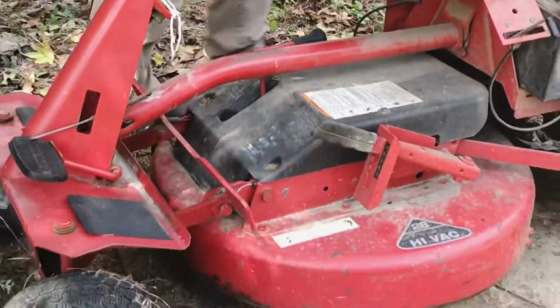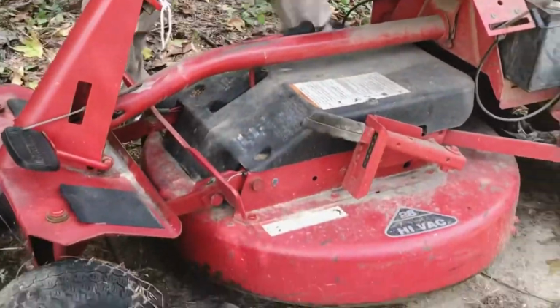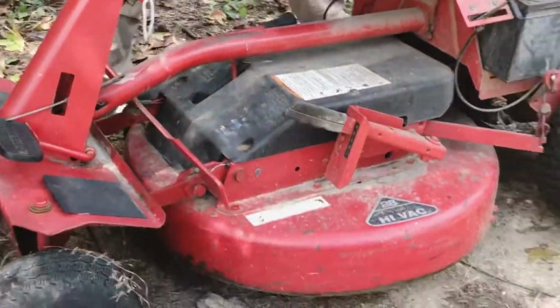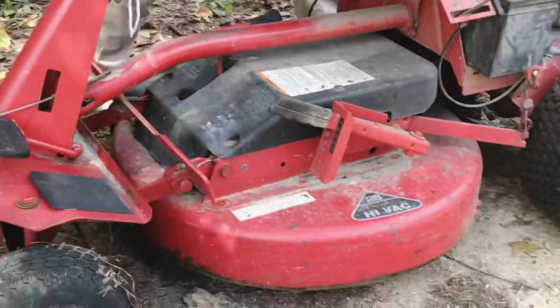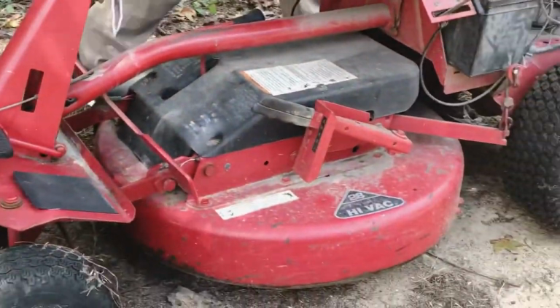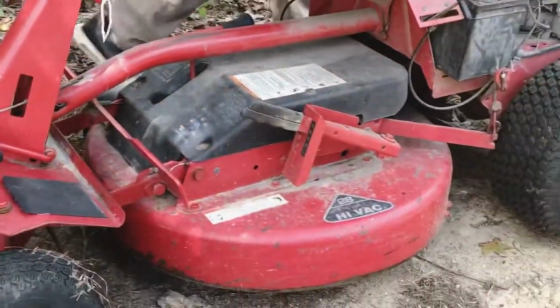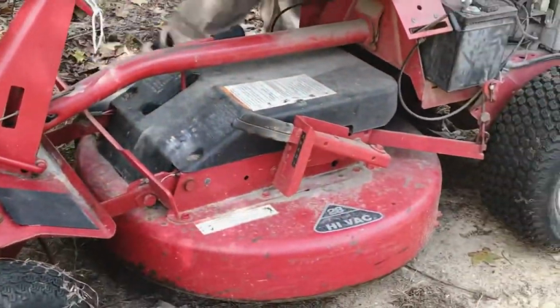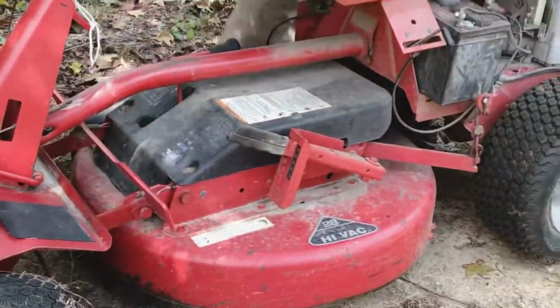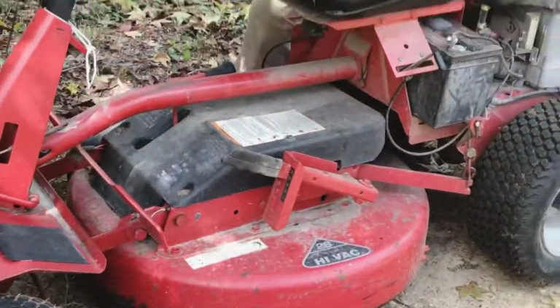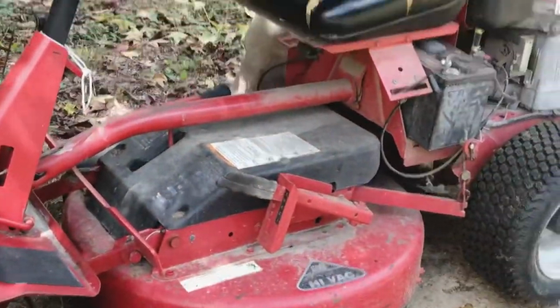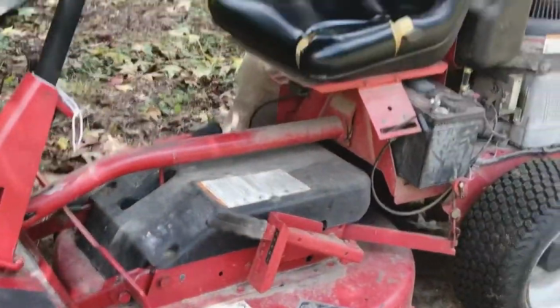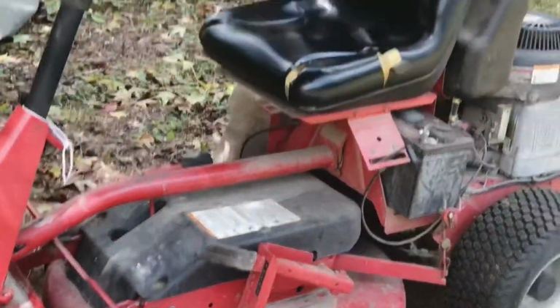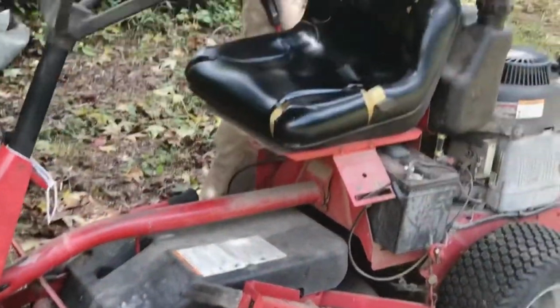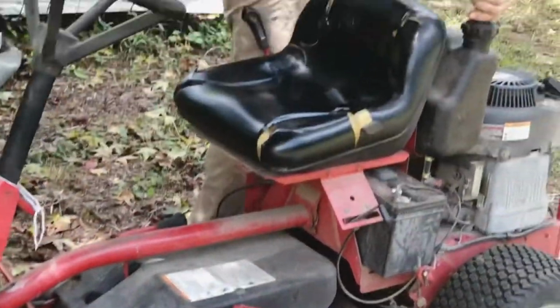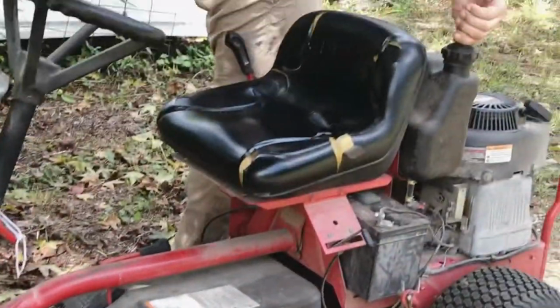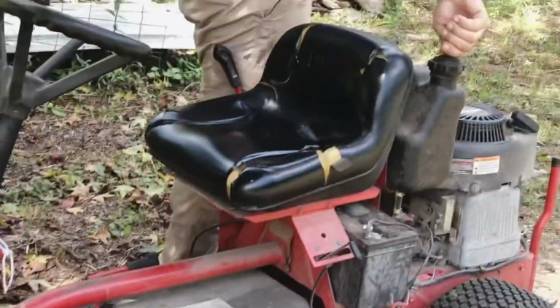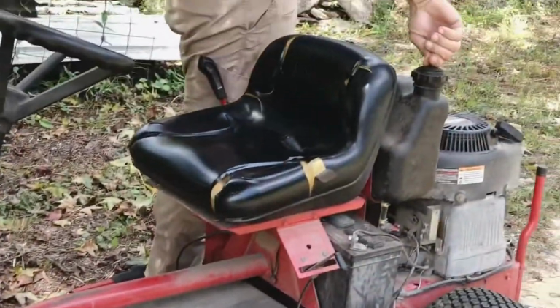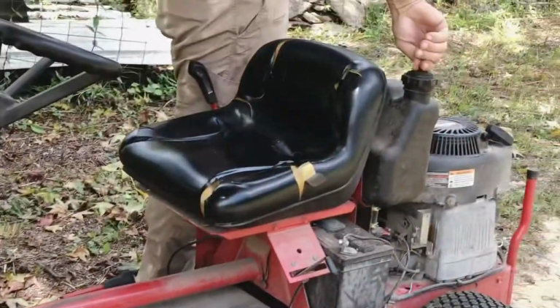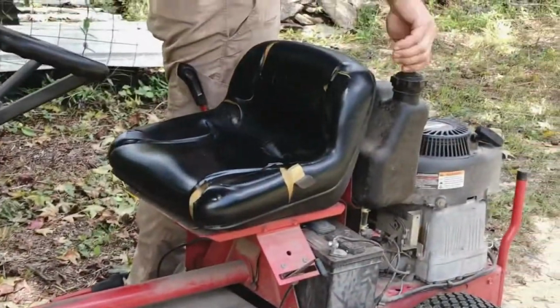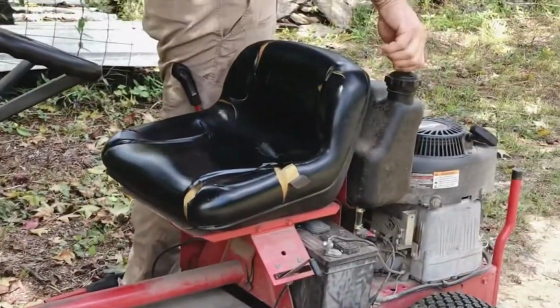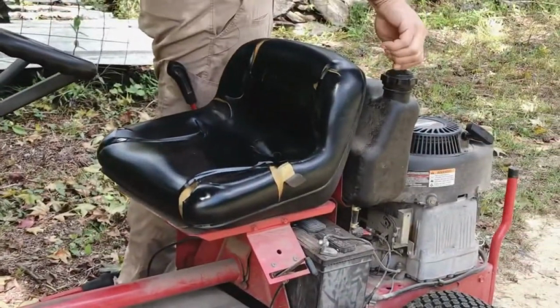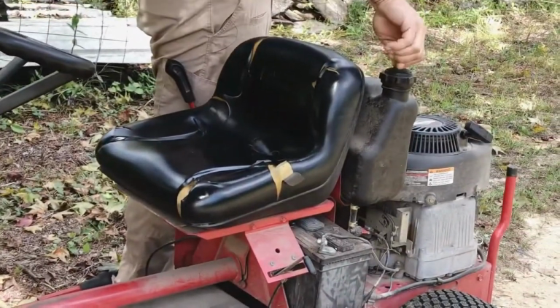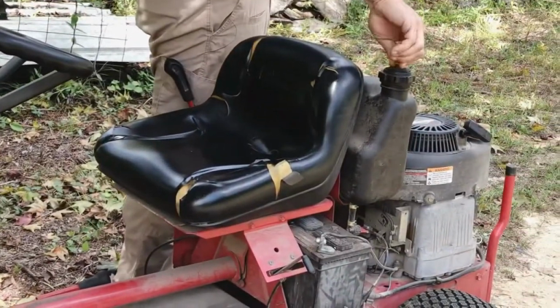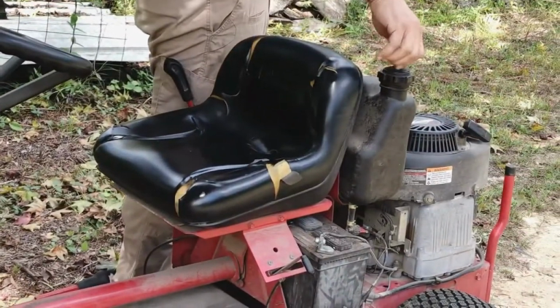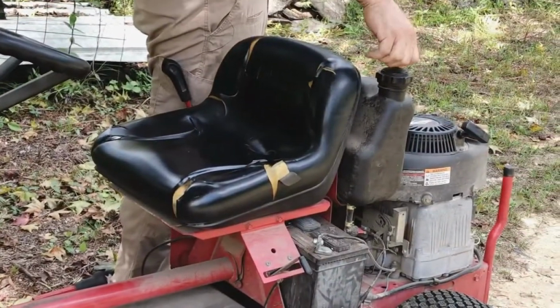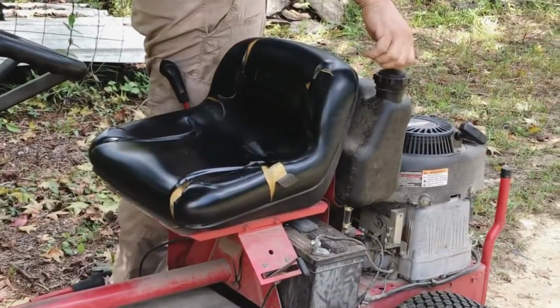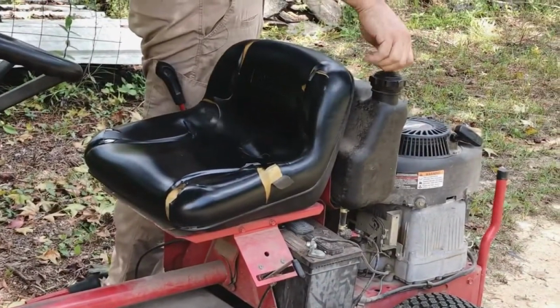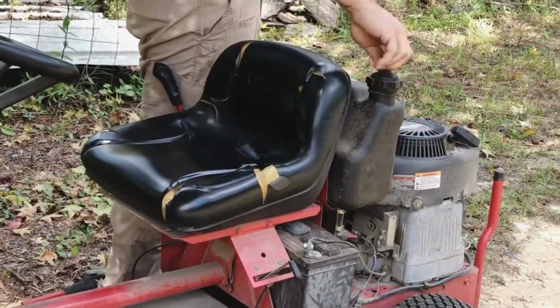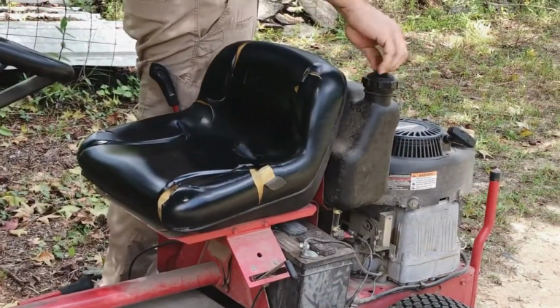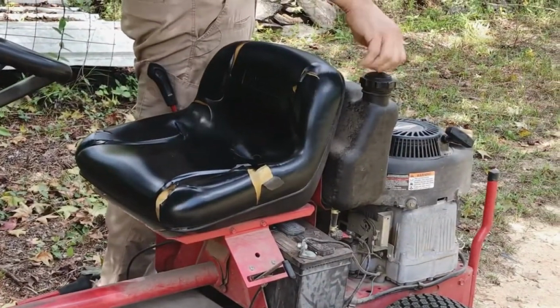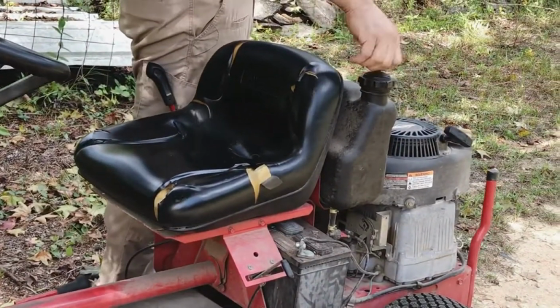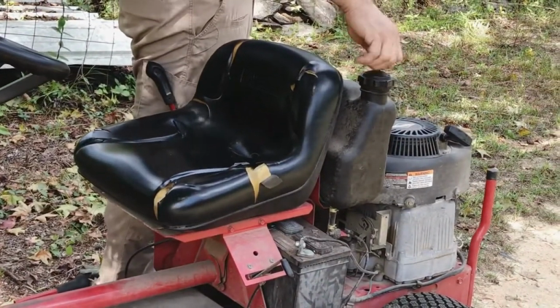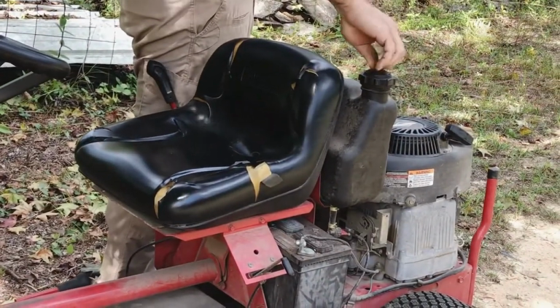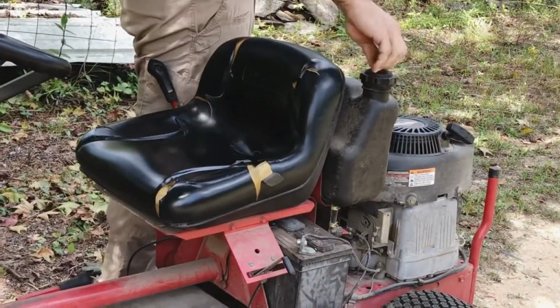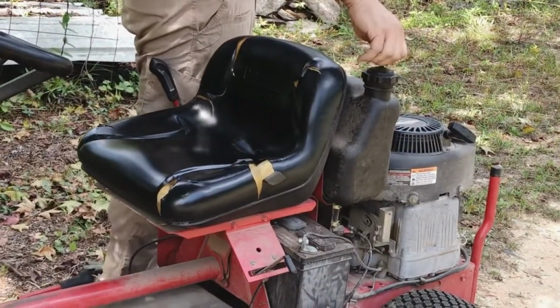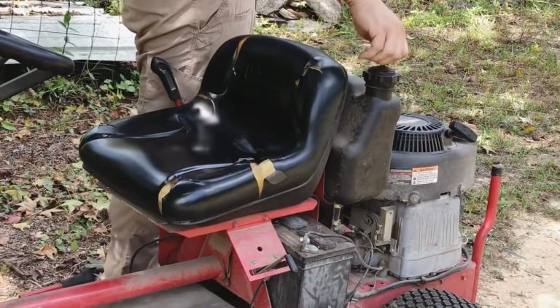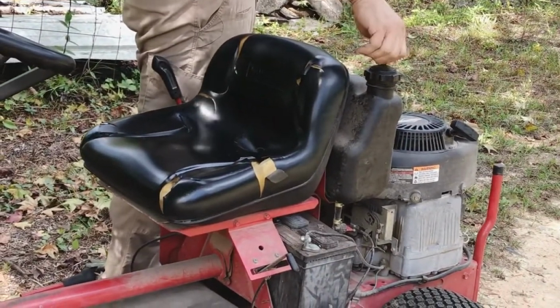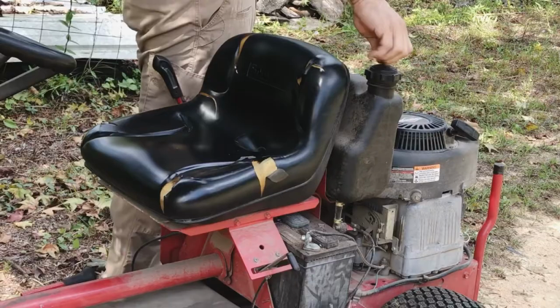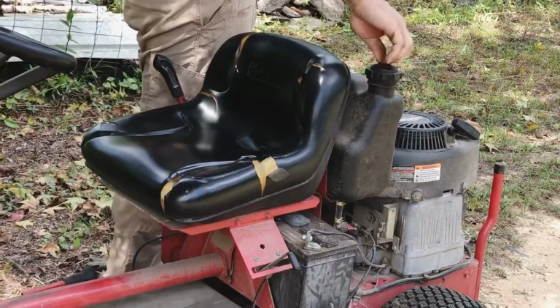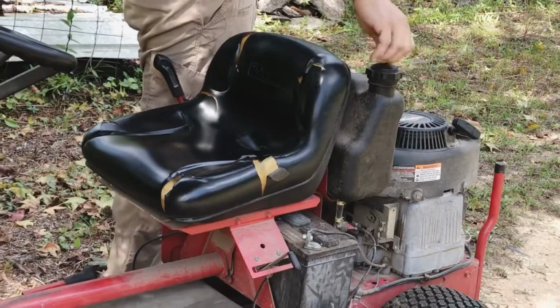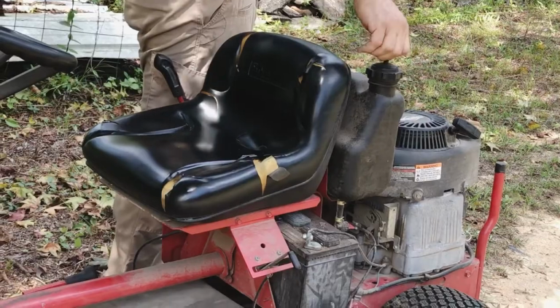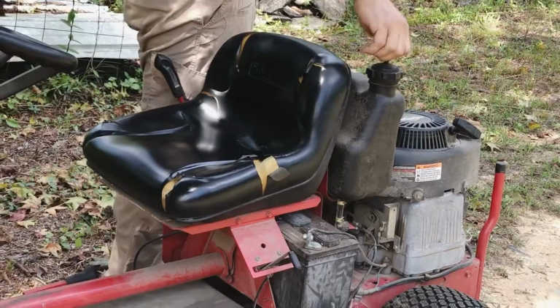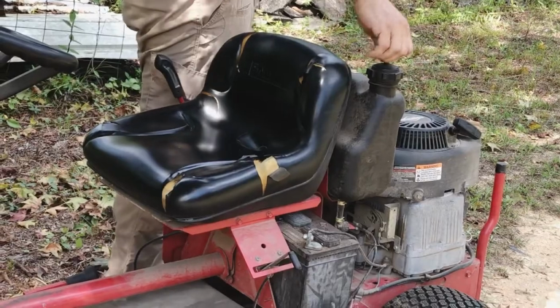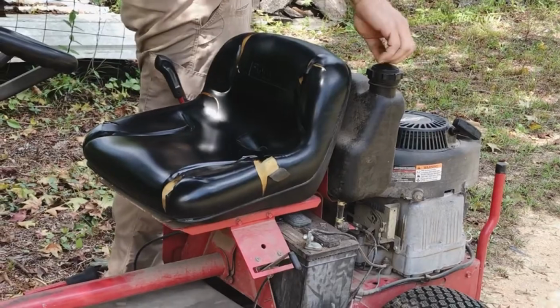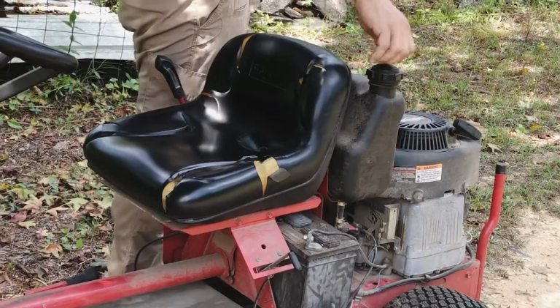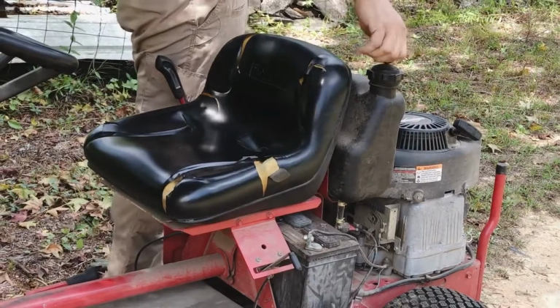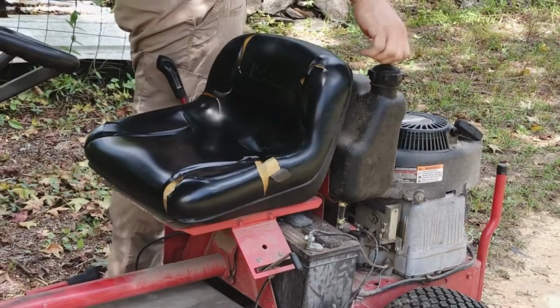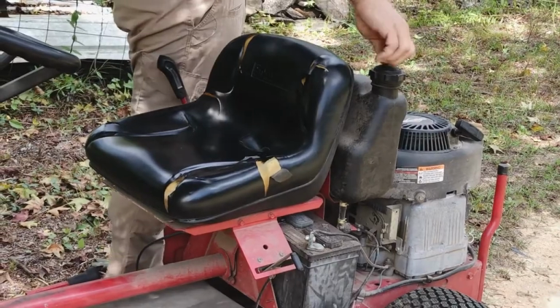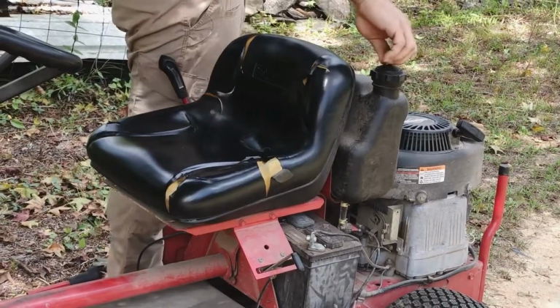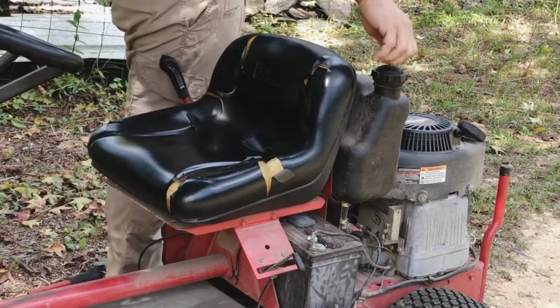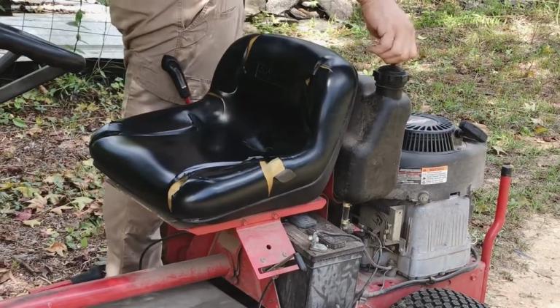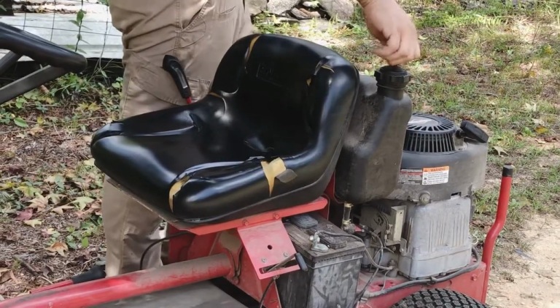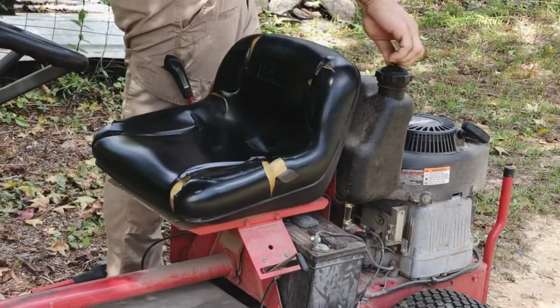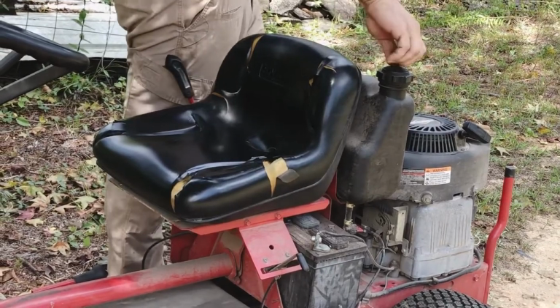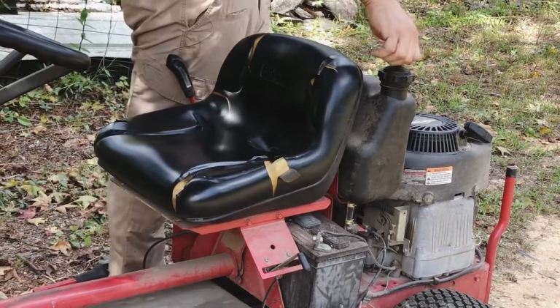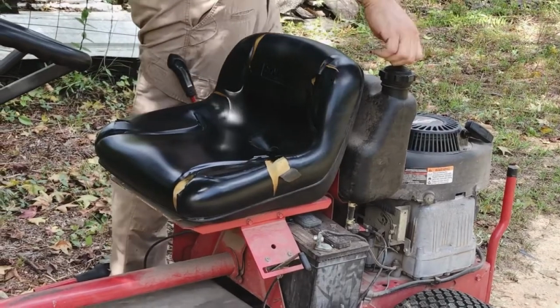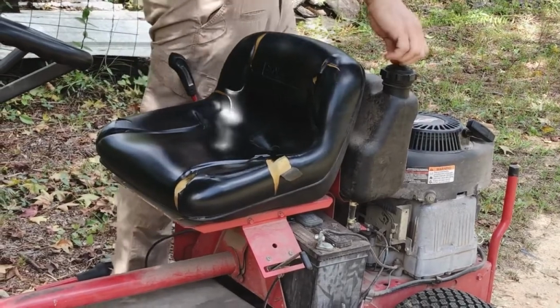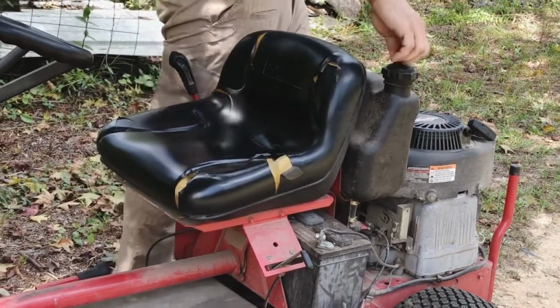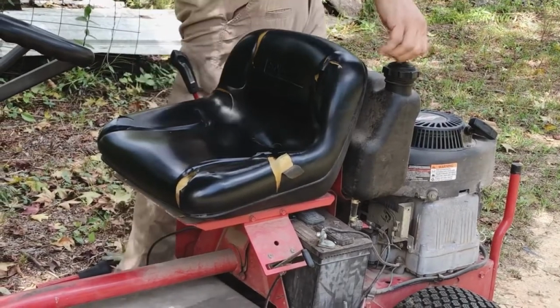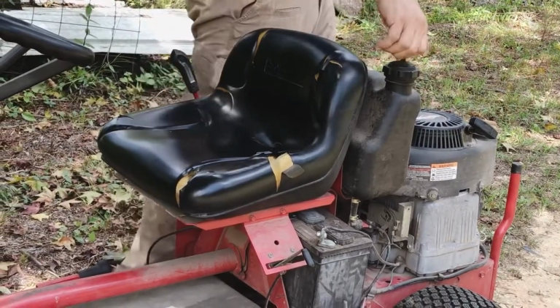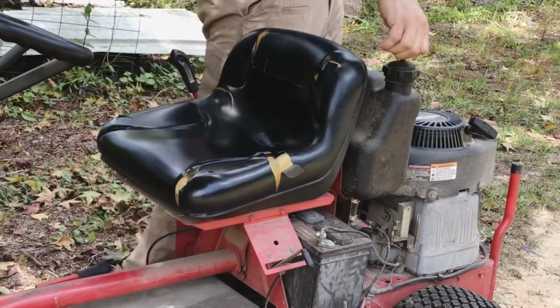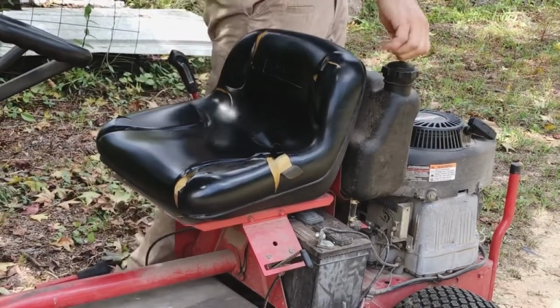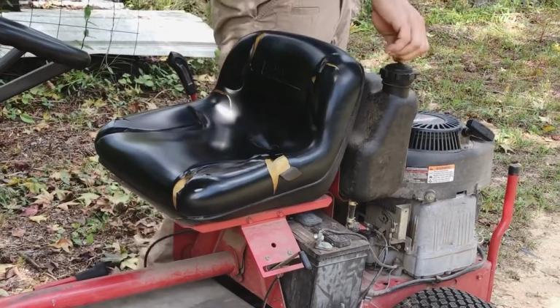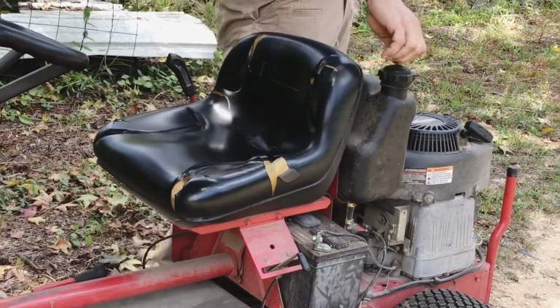You've got to remember to open this back up before you use it — it's the vent that allows air to get in.